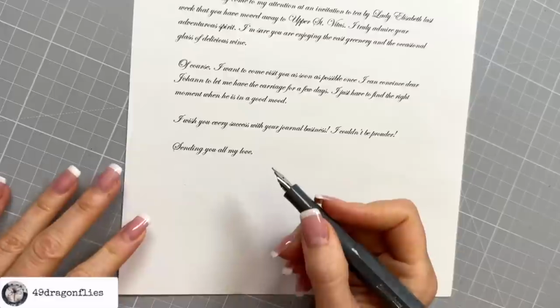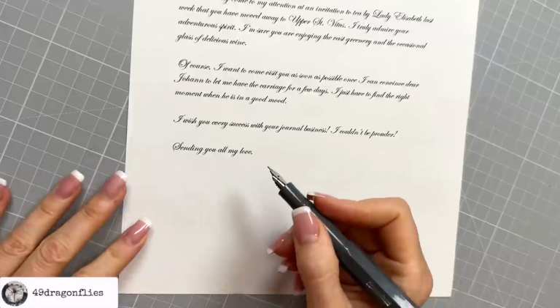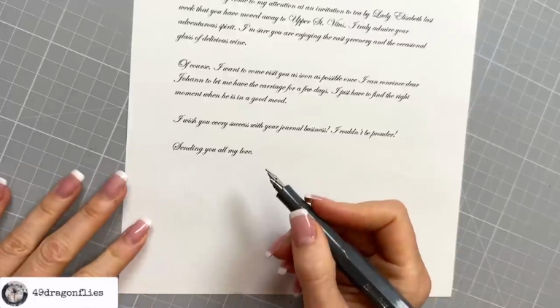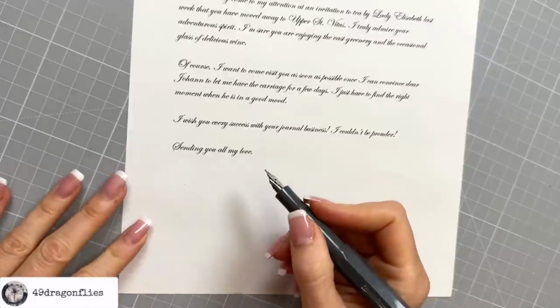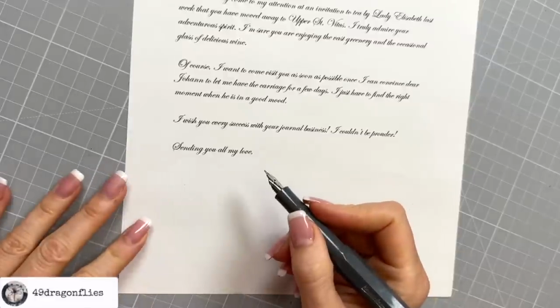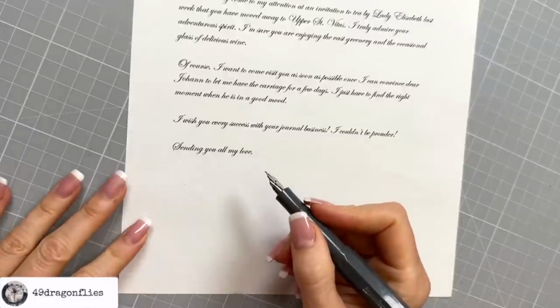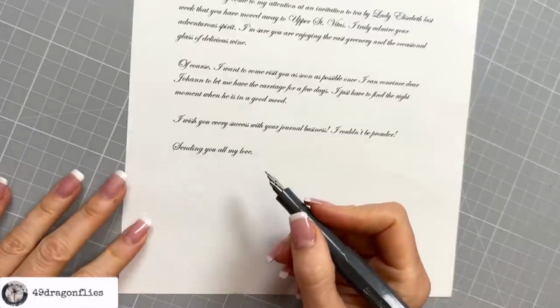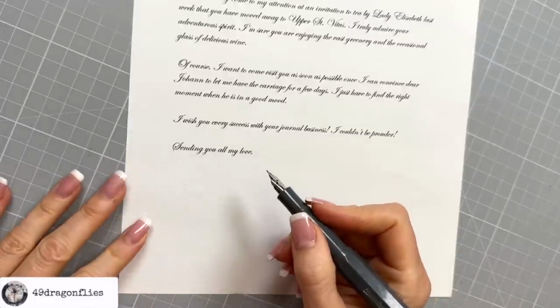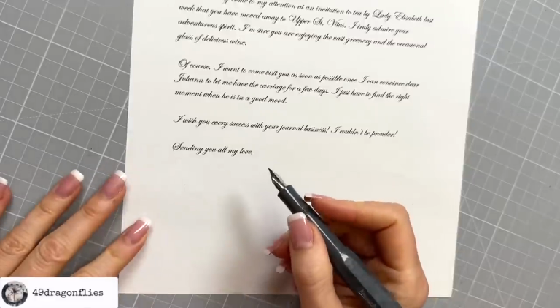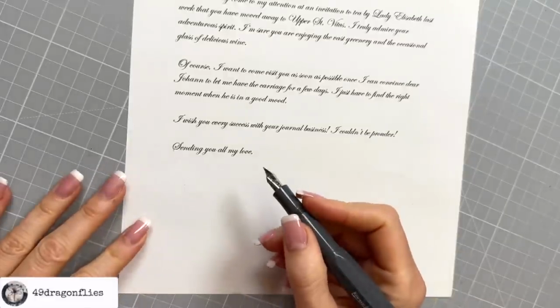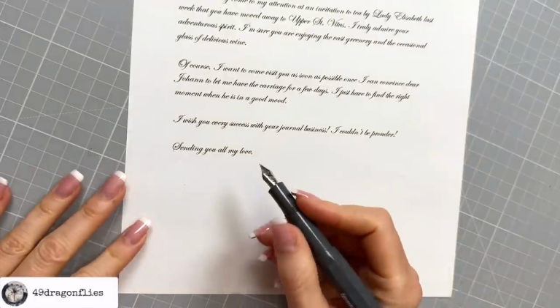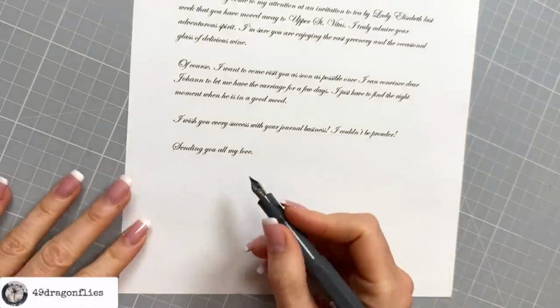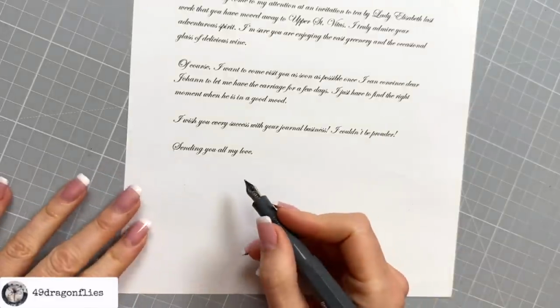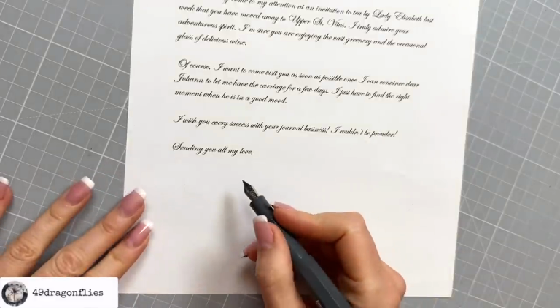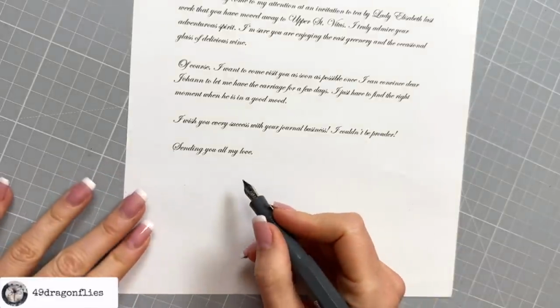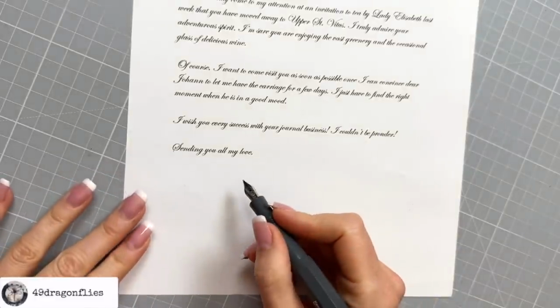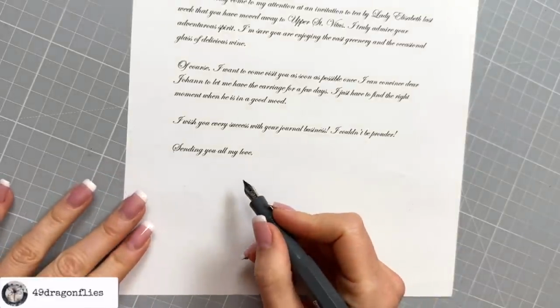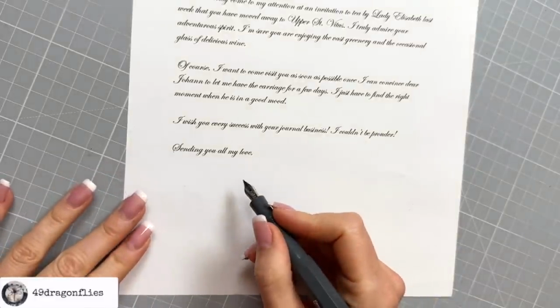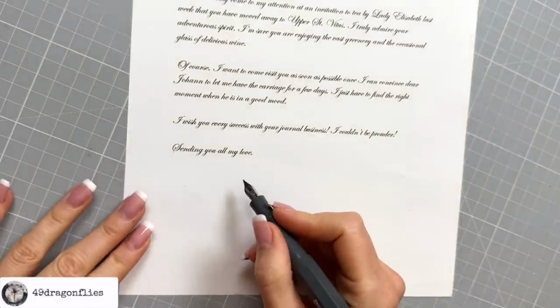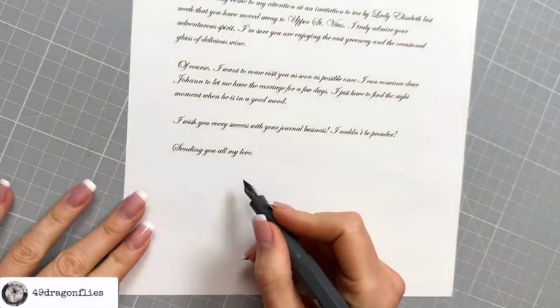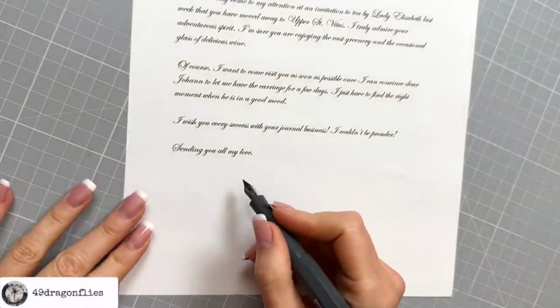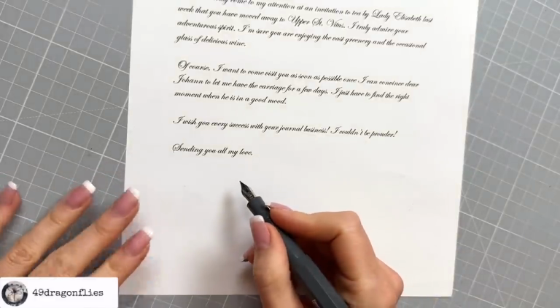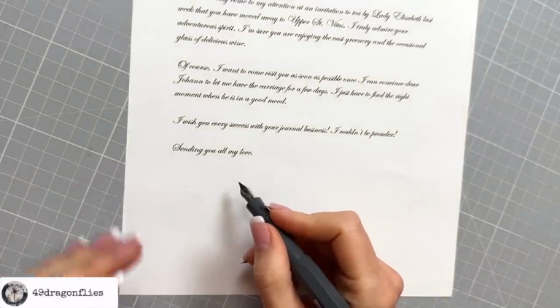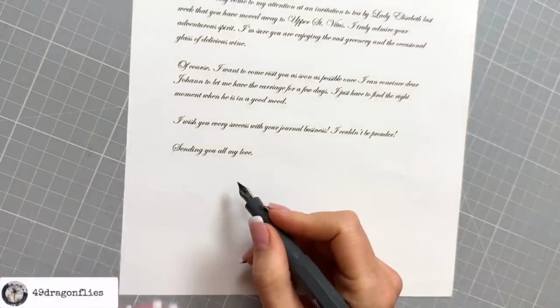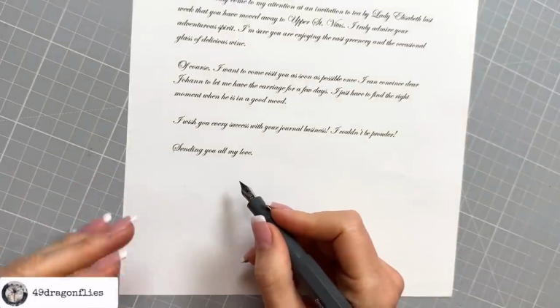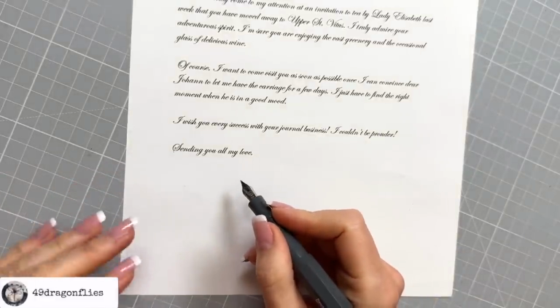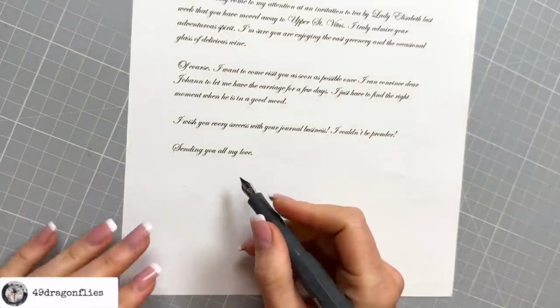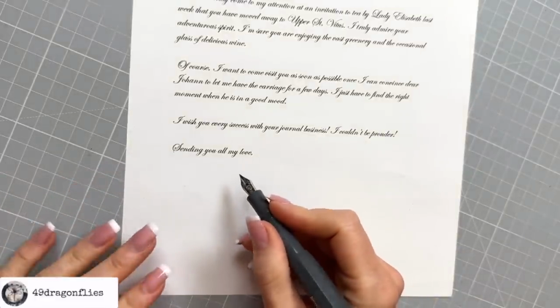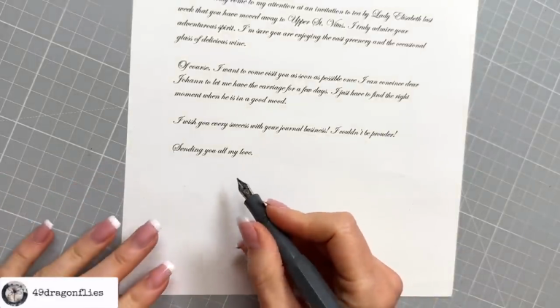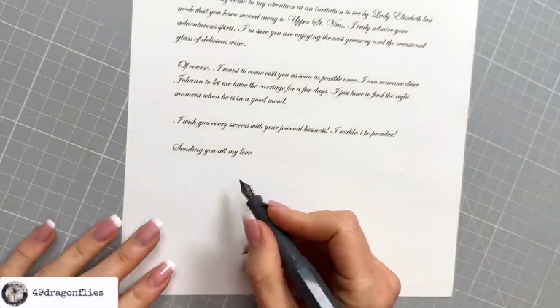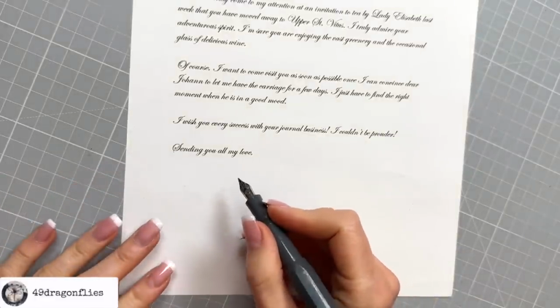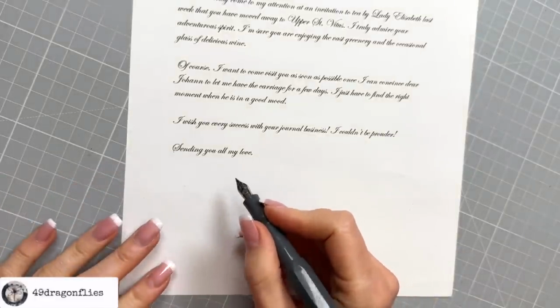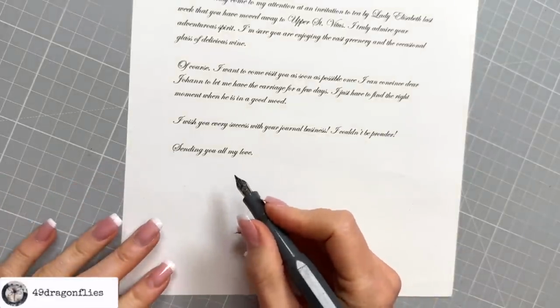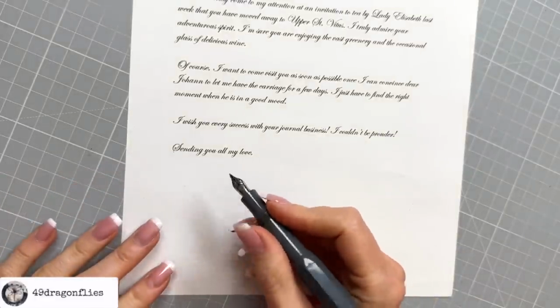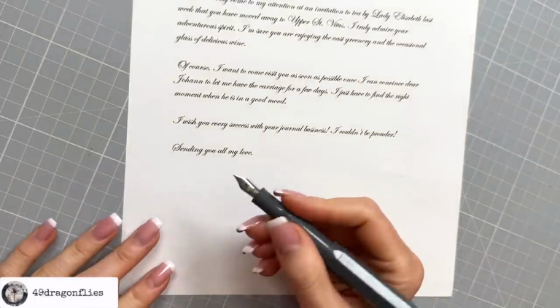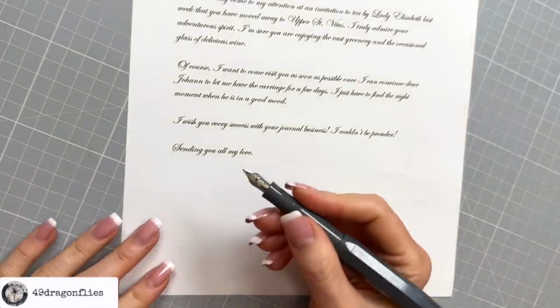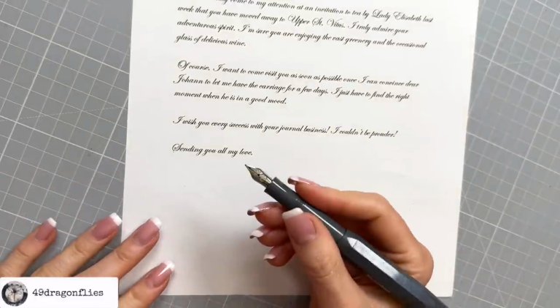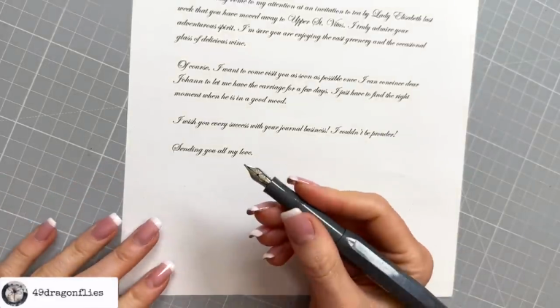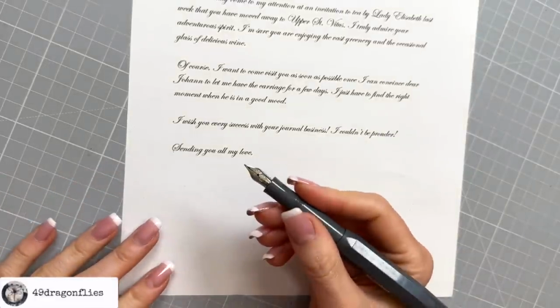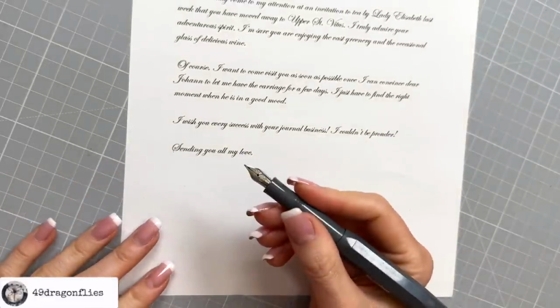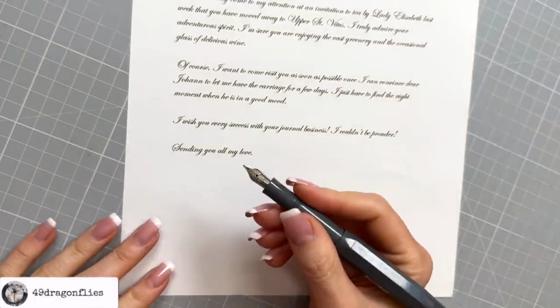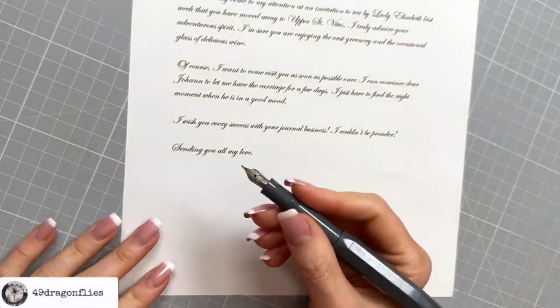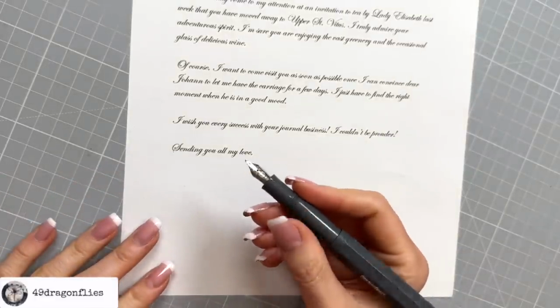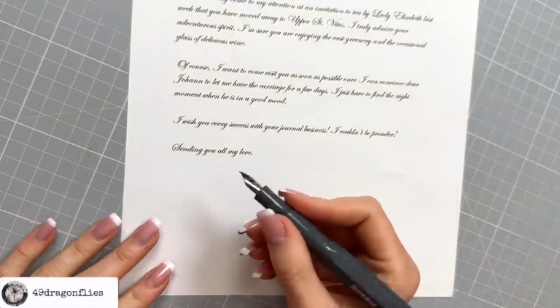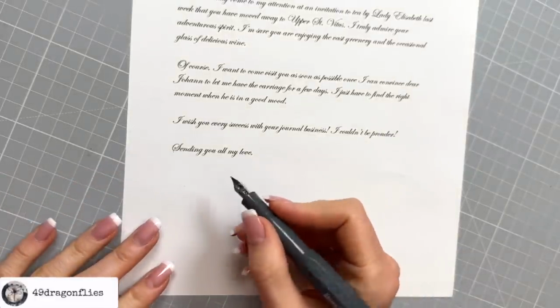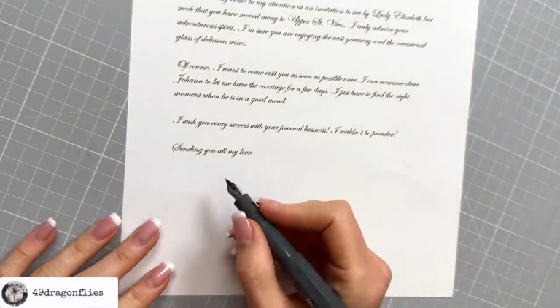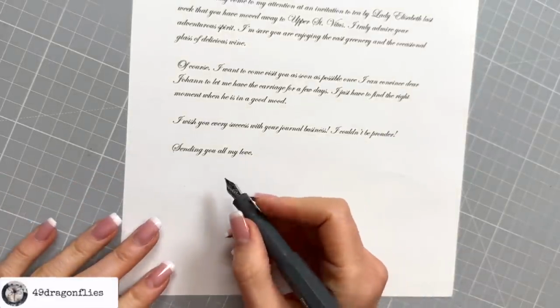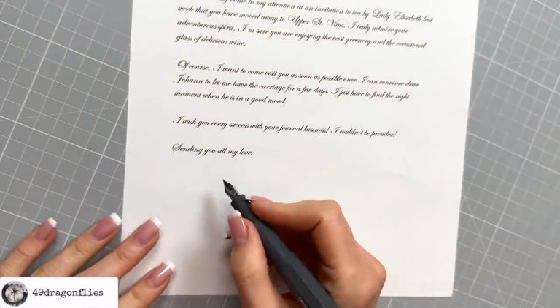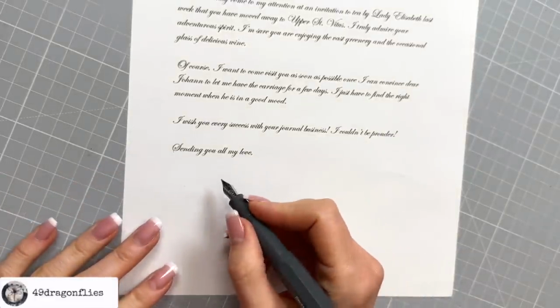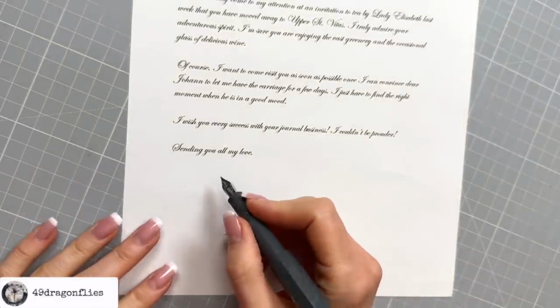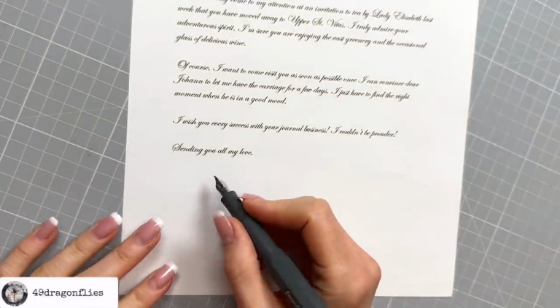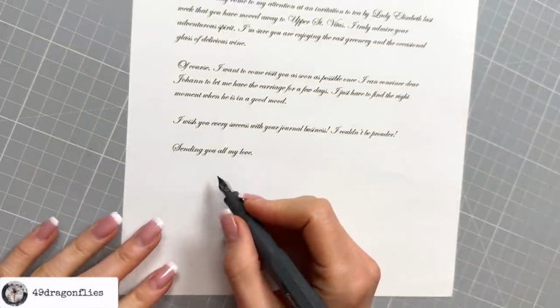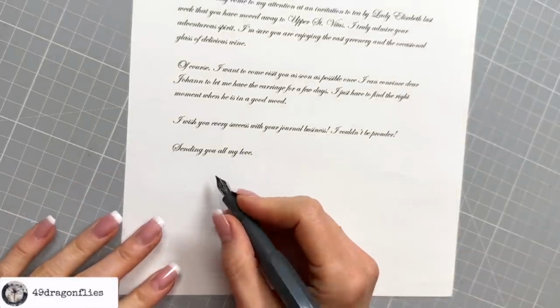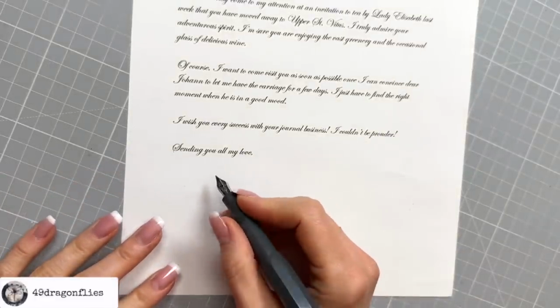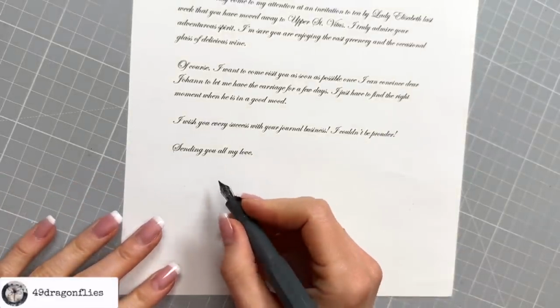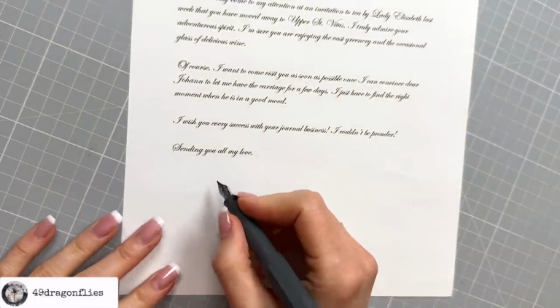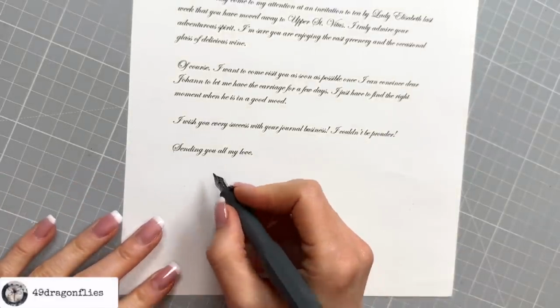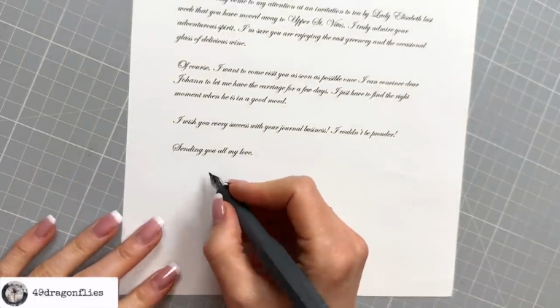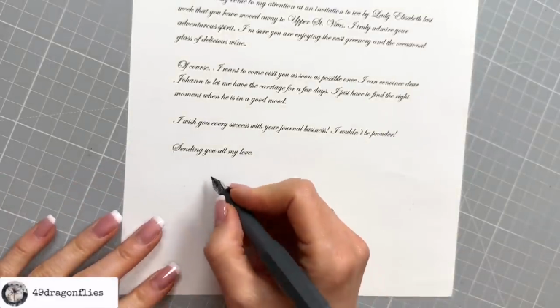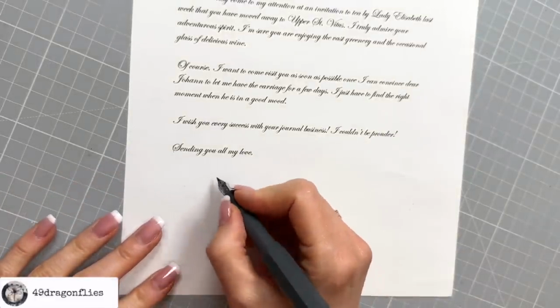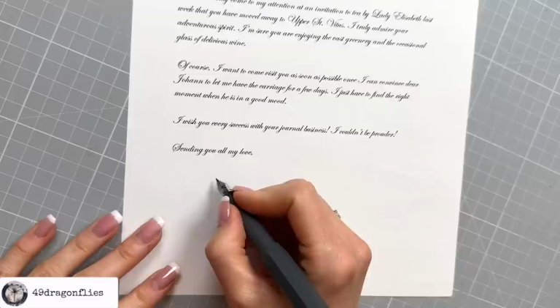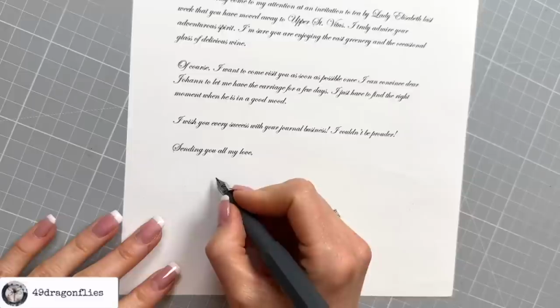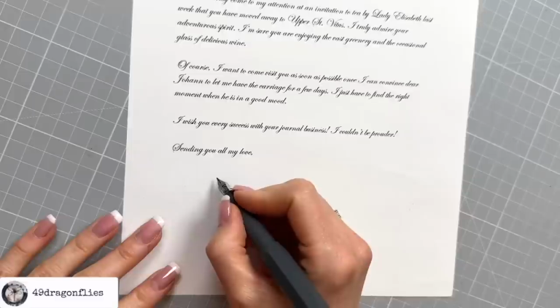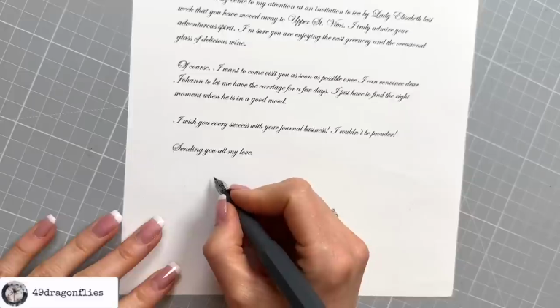Obviously I should be using a quill or a calligraphy pen, but I'm just going to use my fountain pen. Her name was Maria.